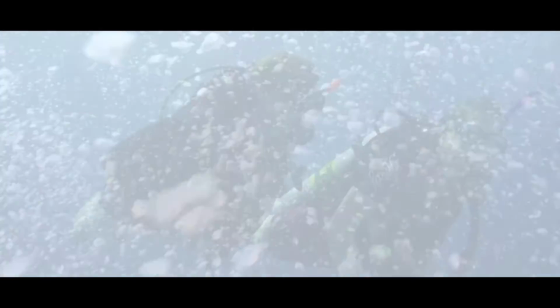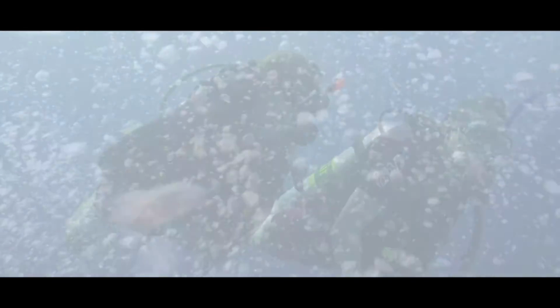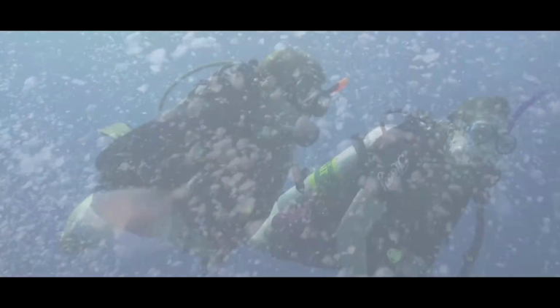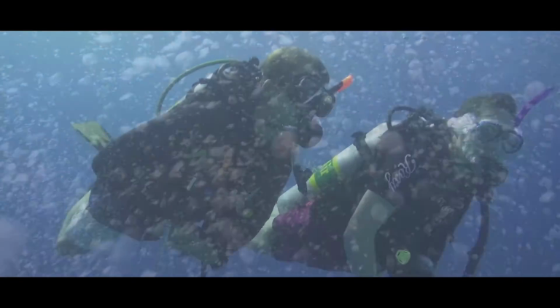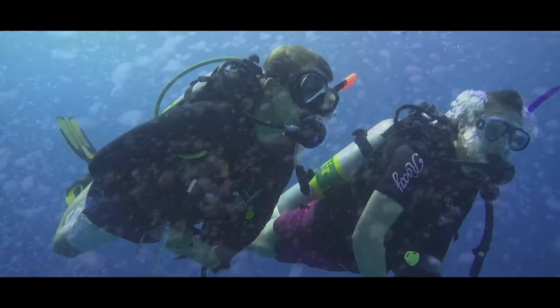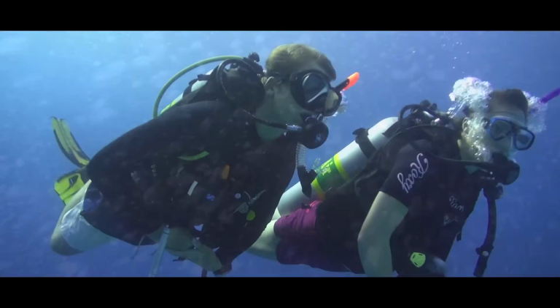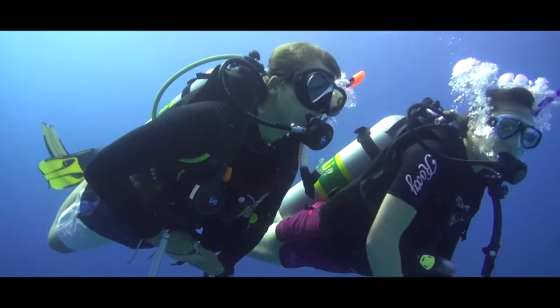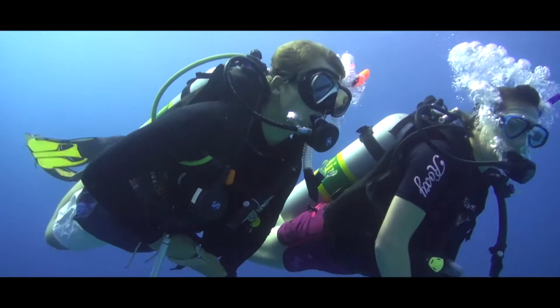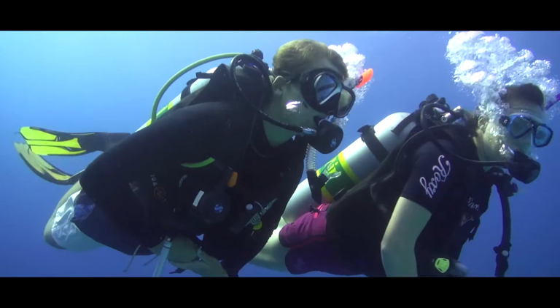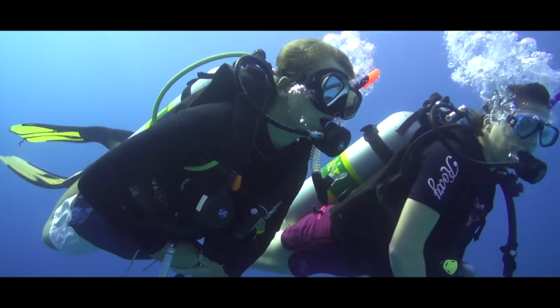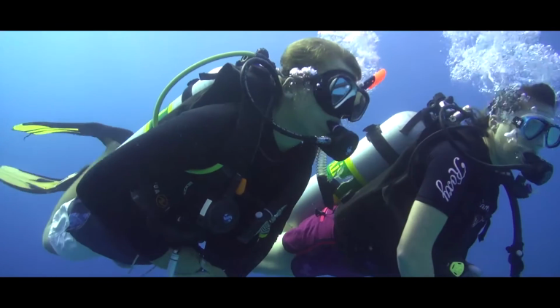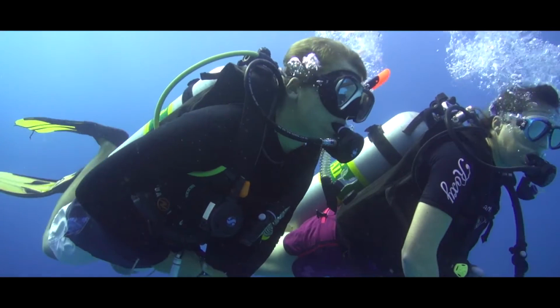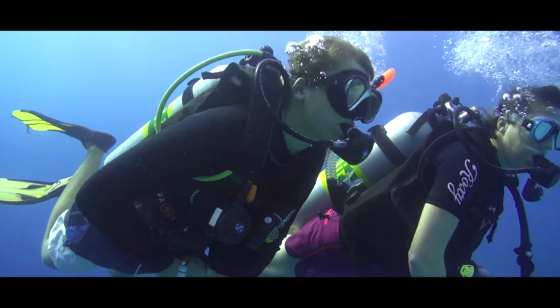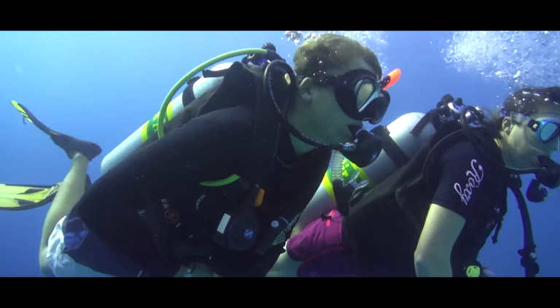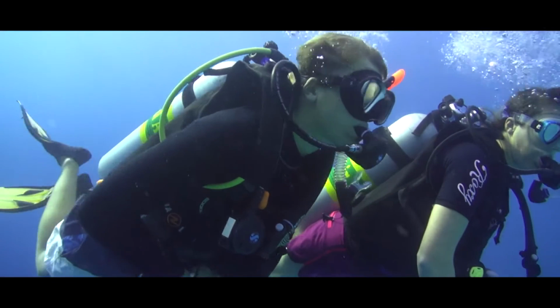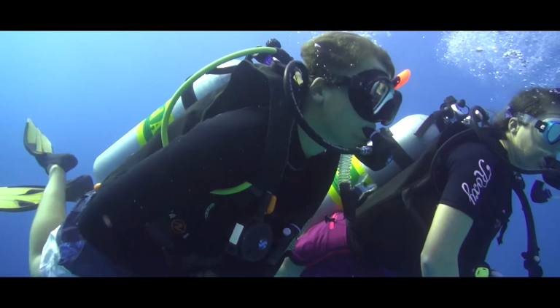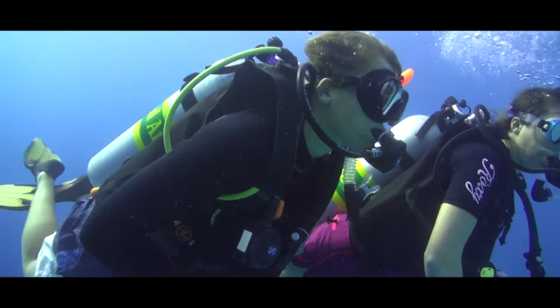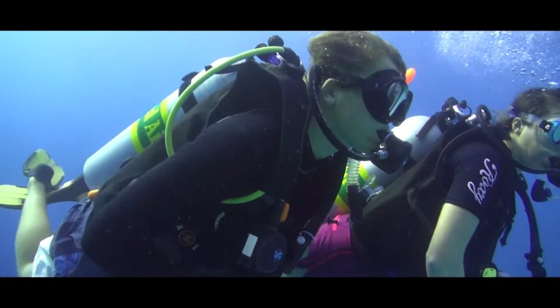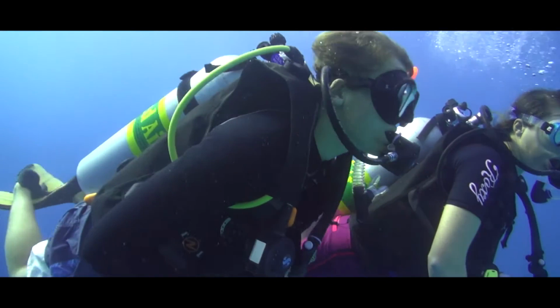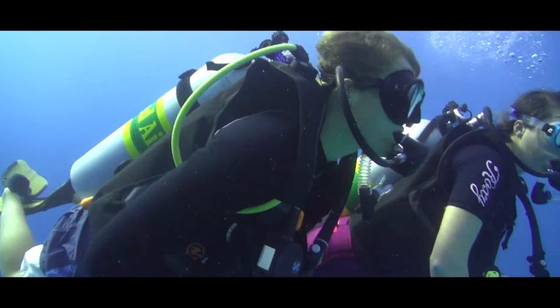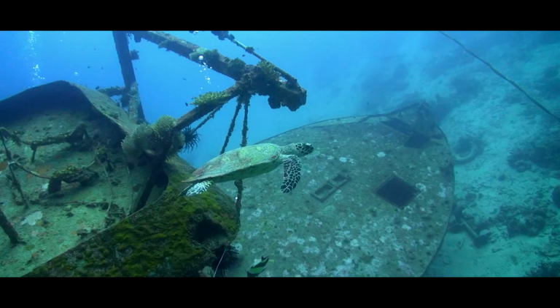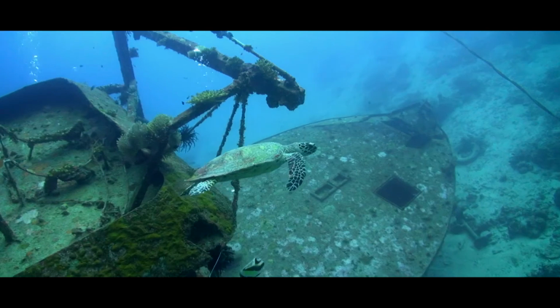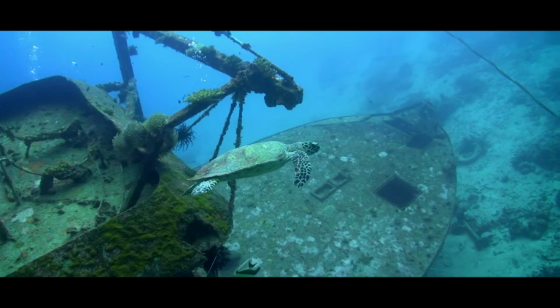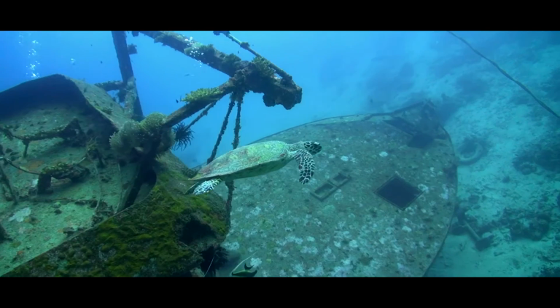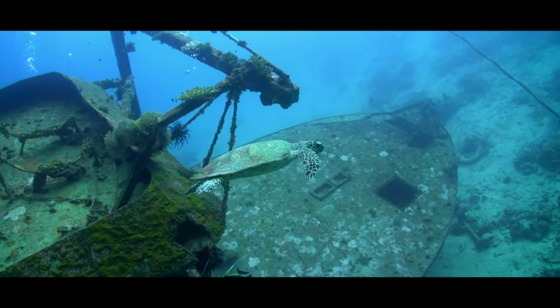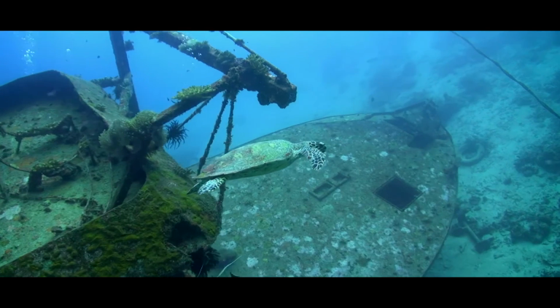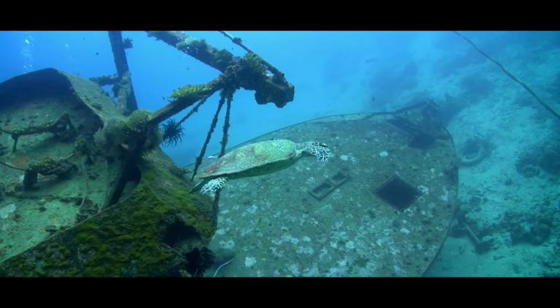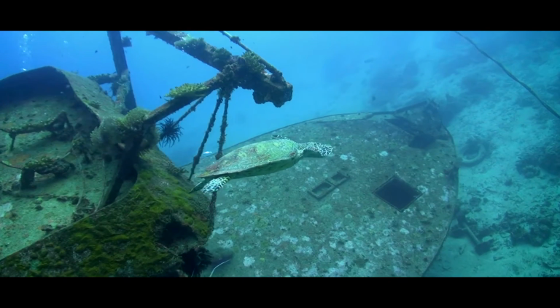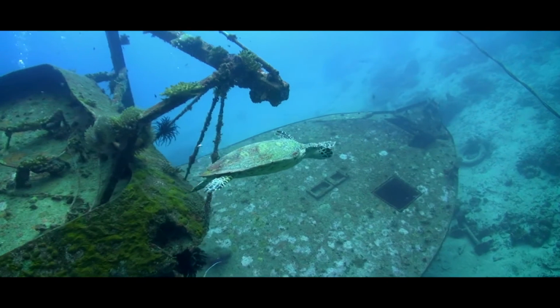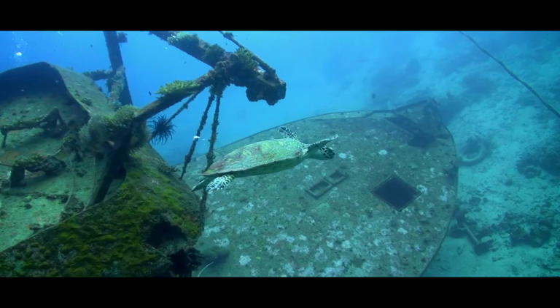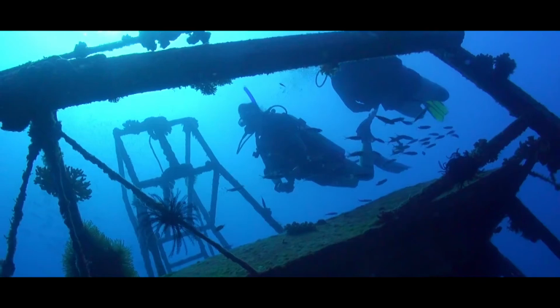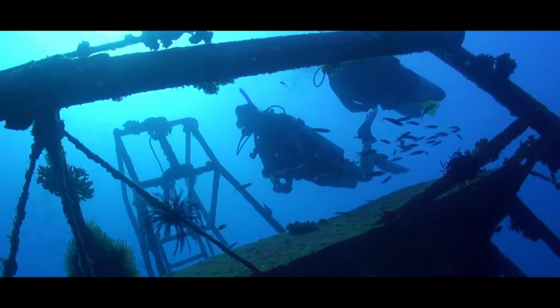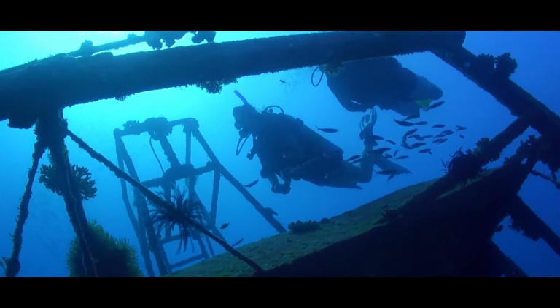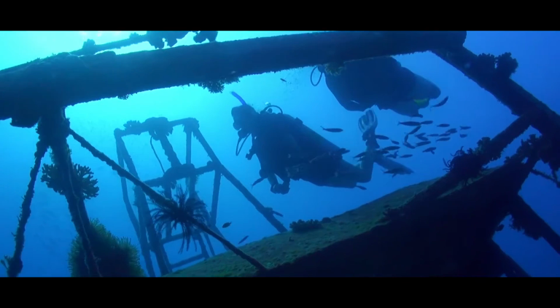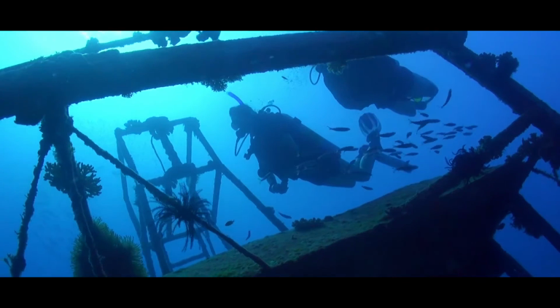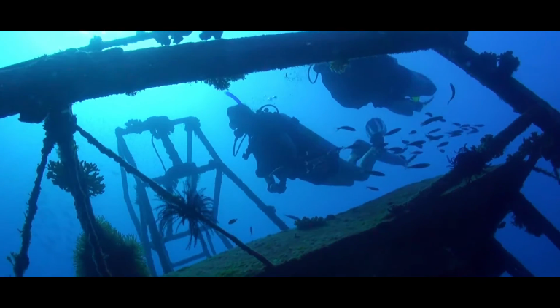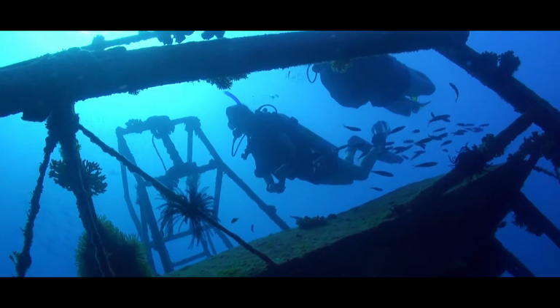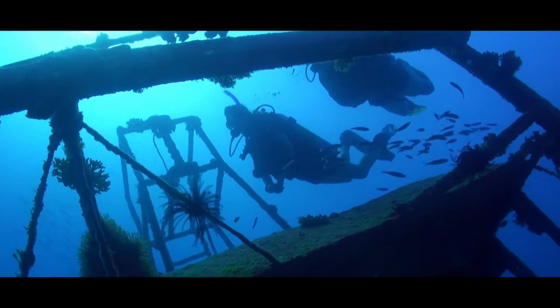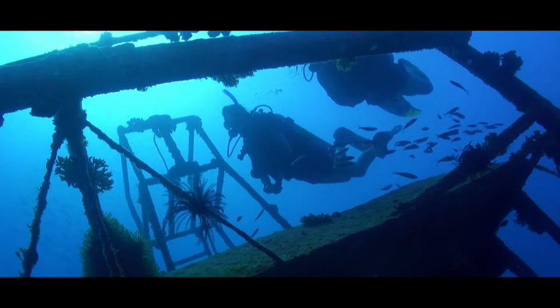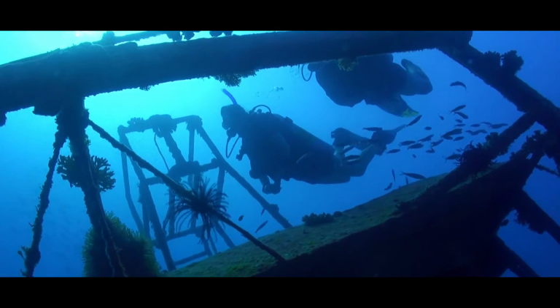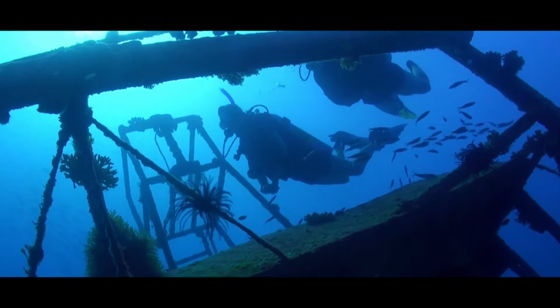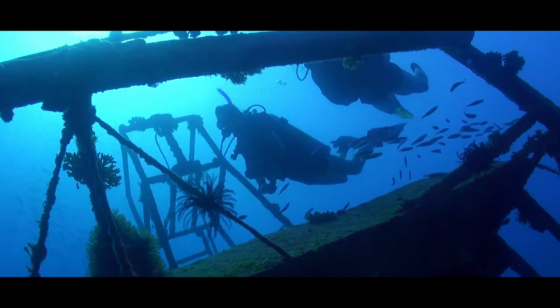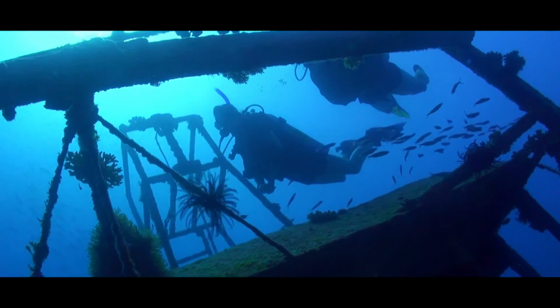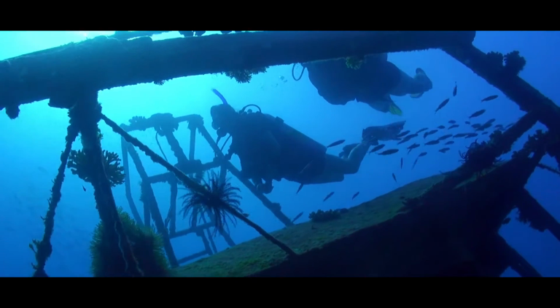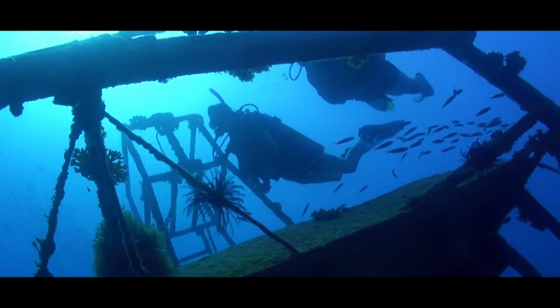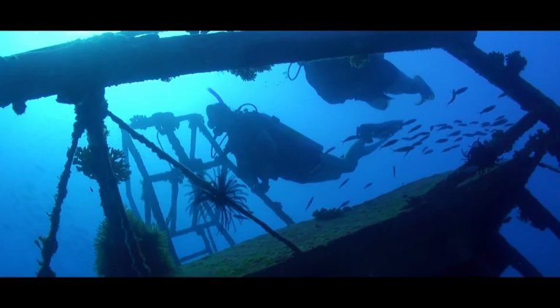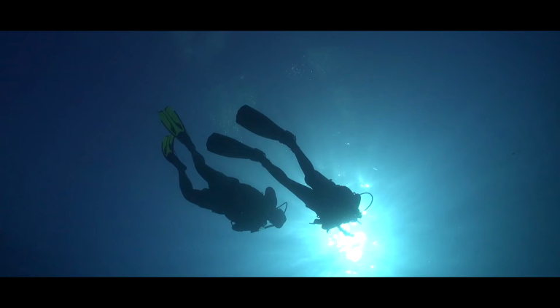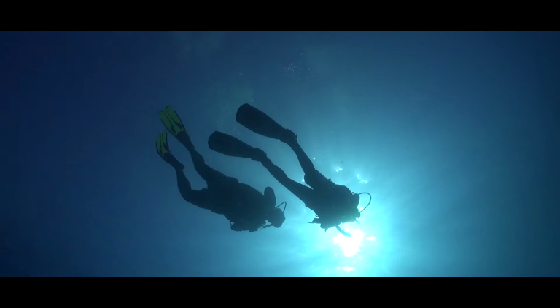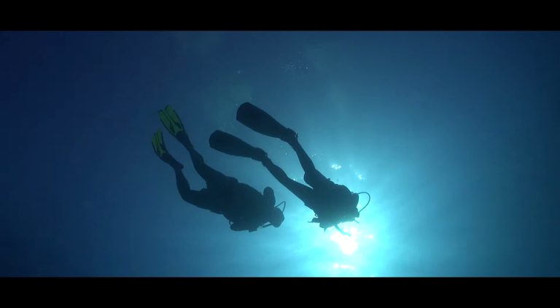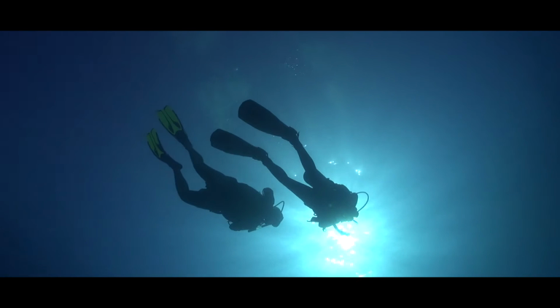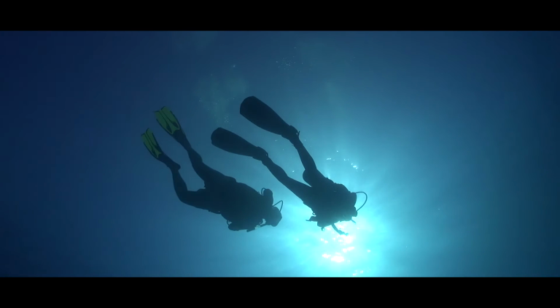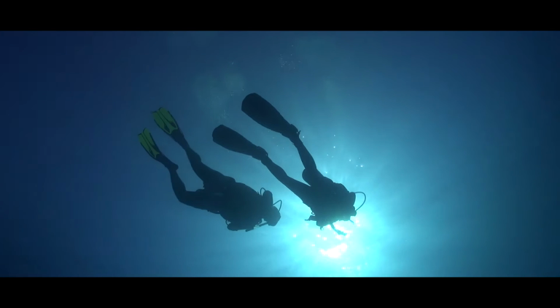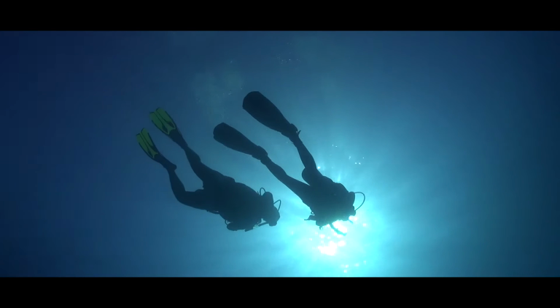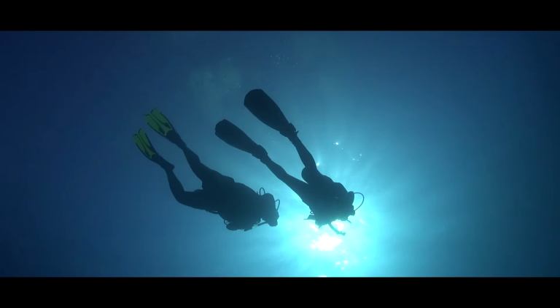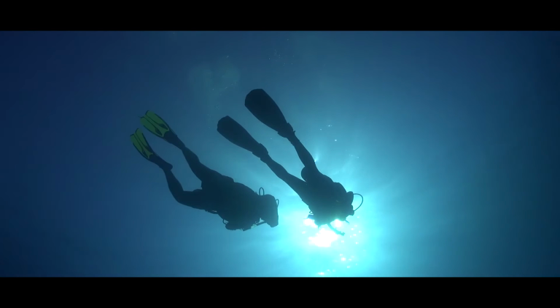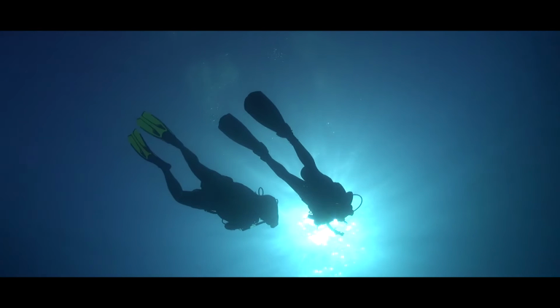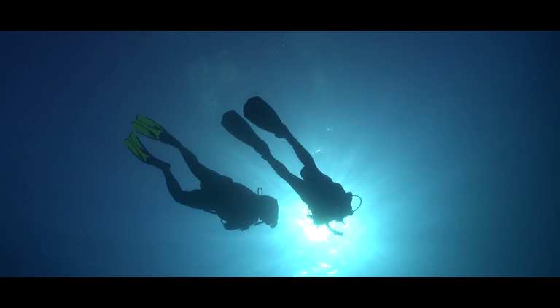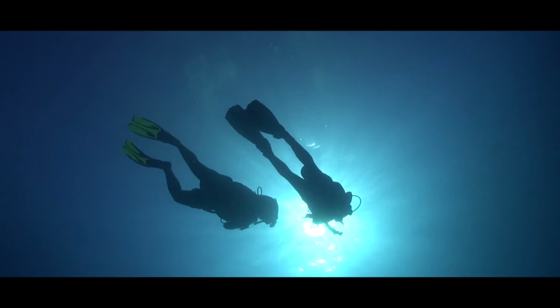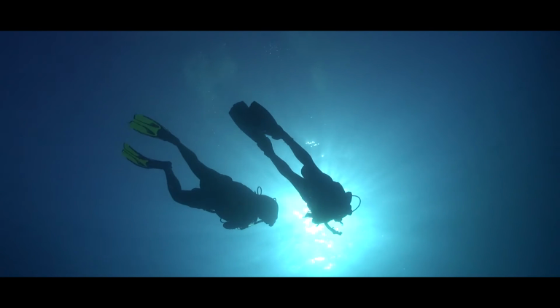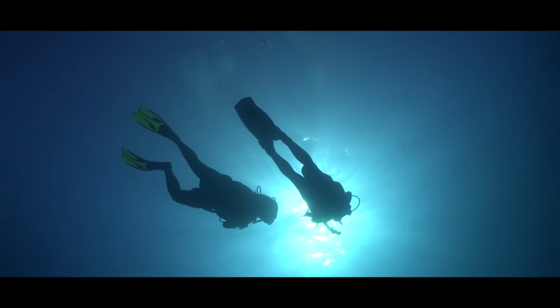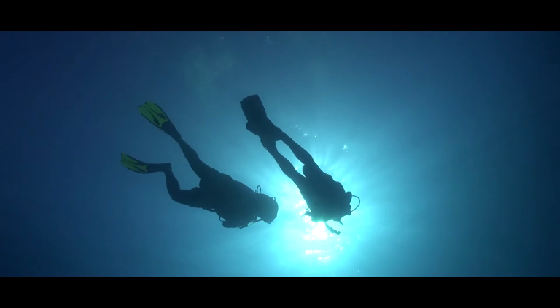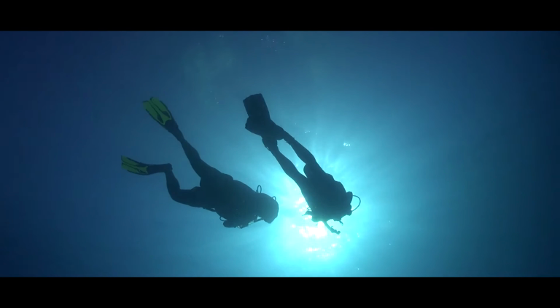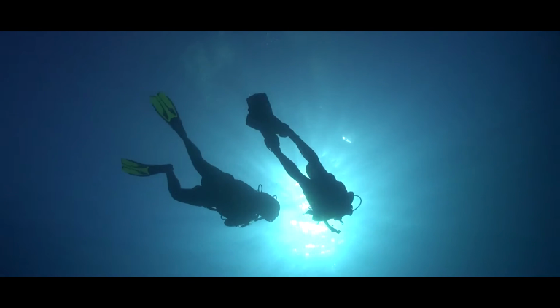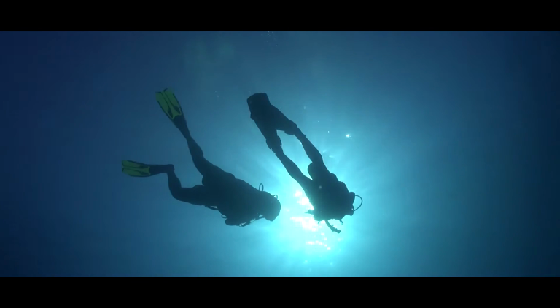The PADI Enriched Air Diver course allows me to stay longer in the place that I enjoy most, under water.